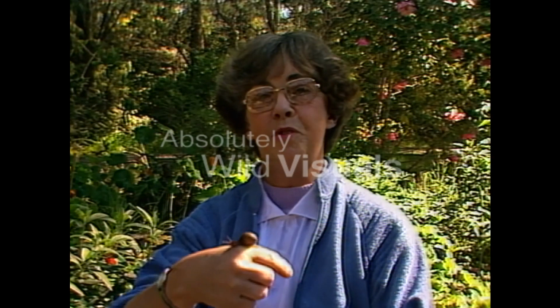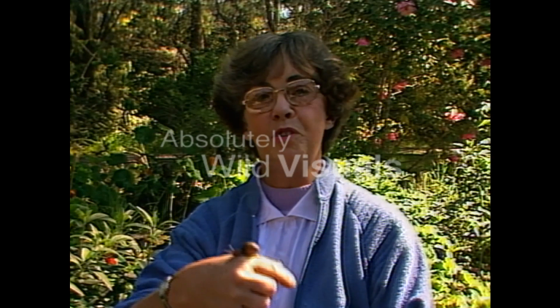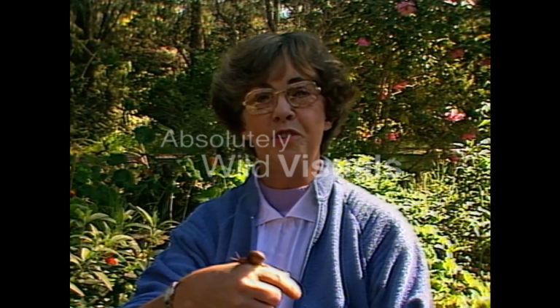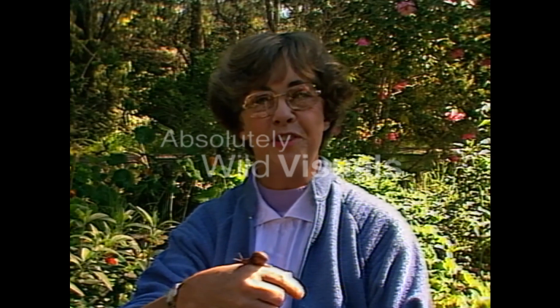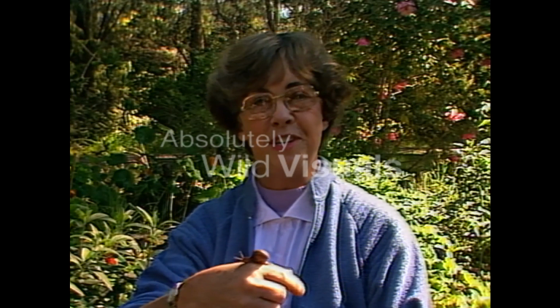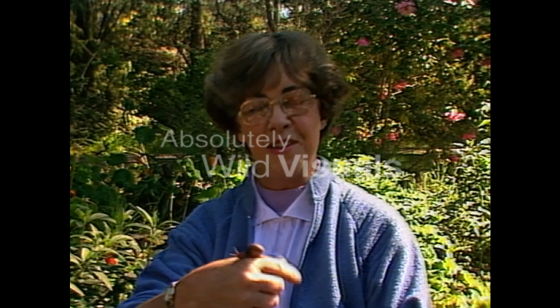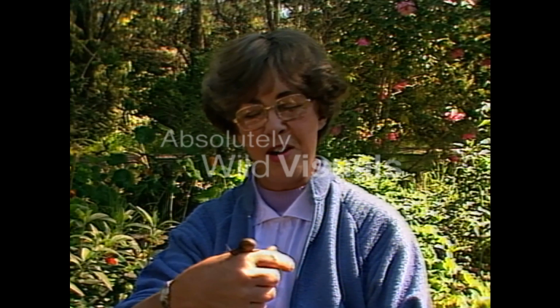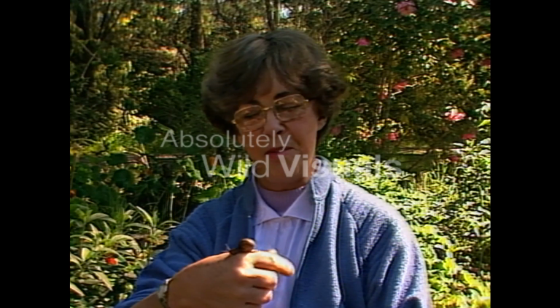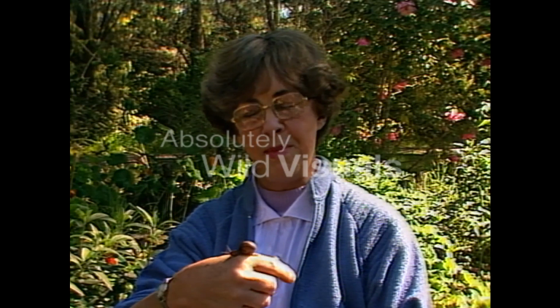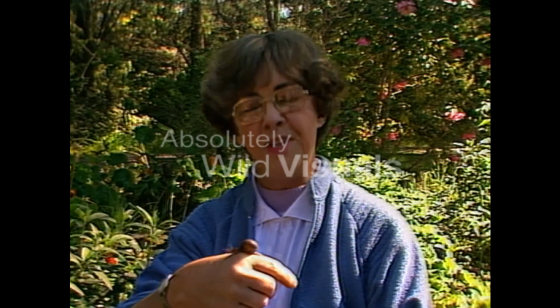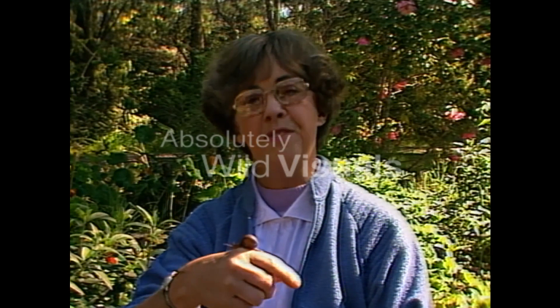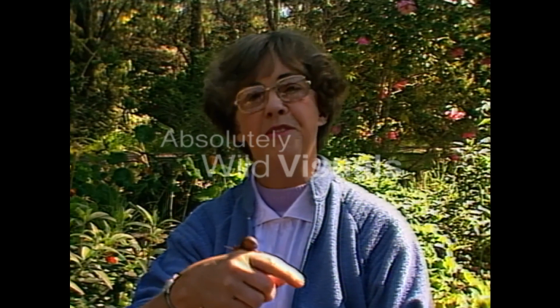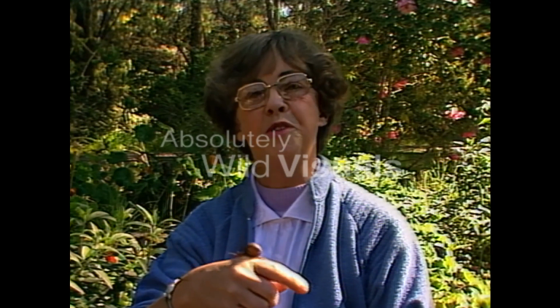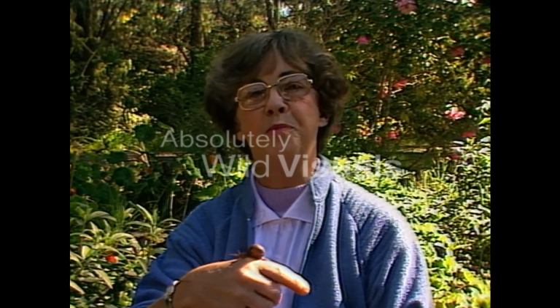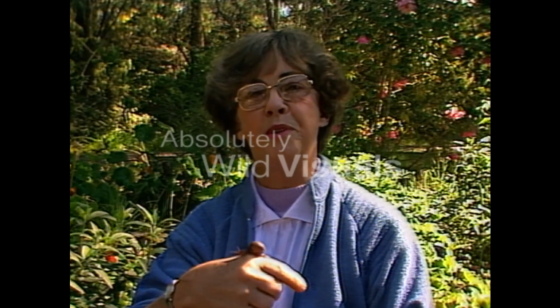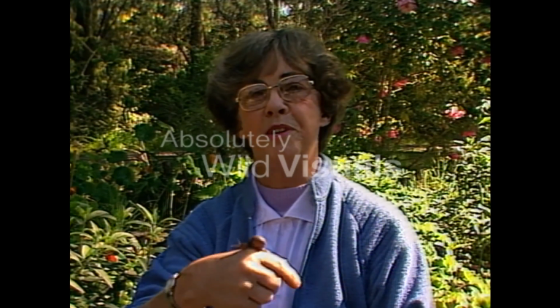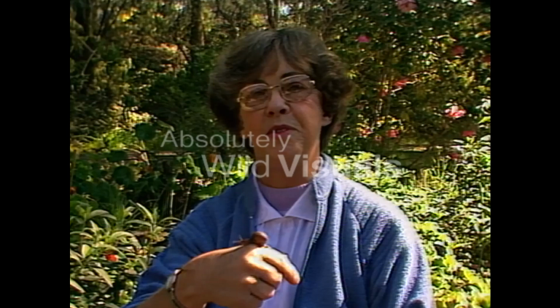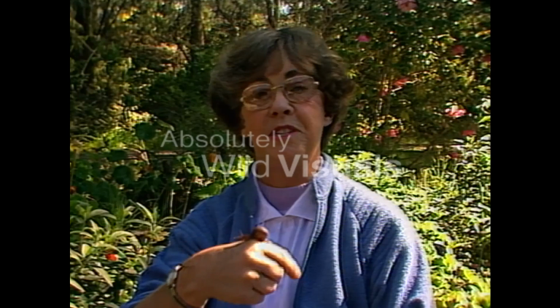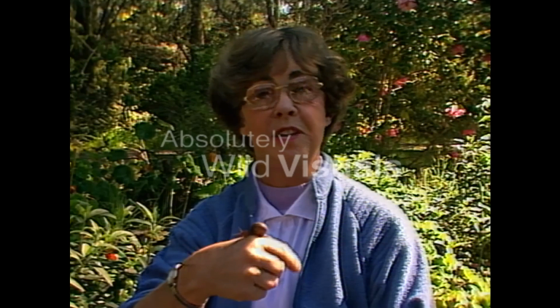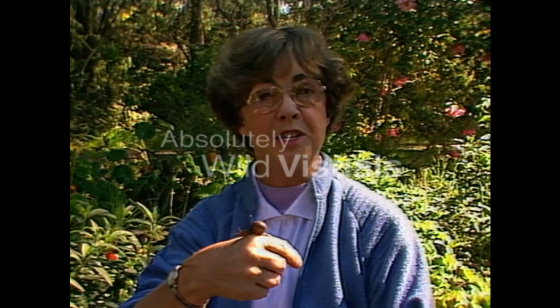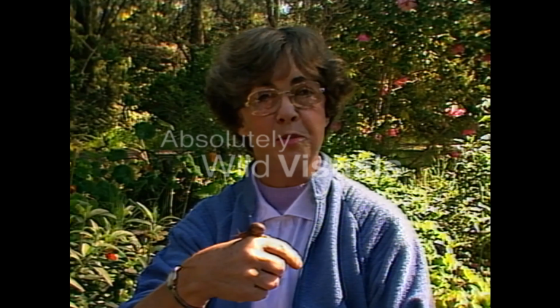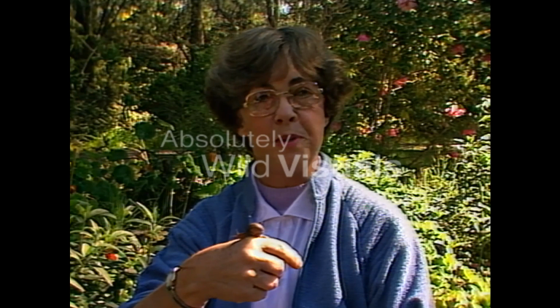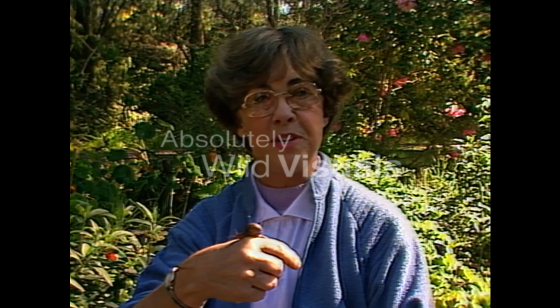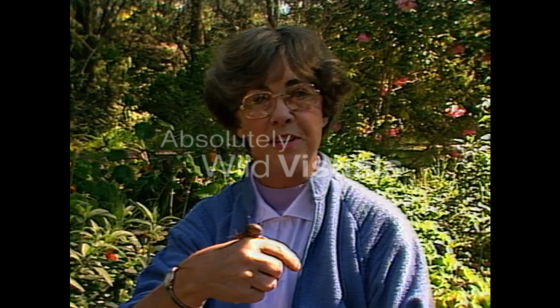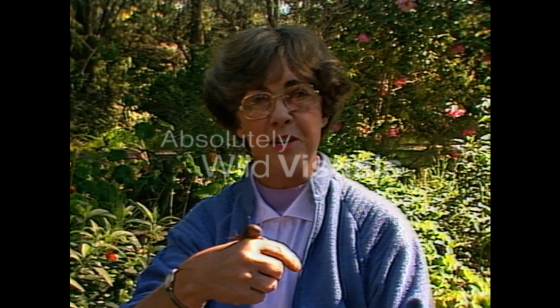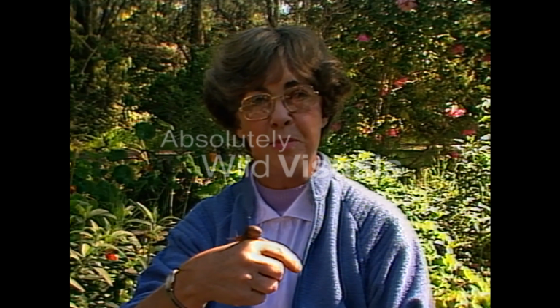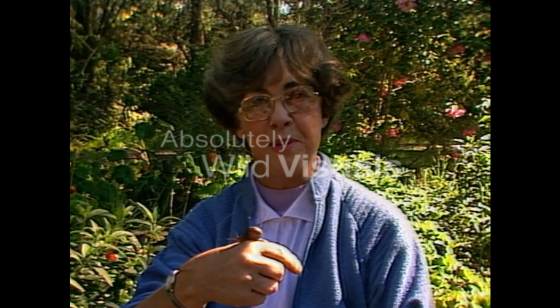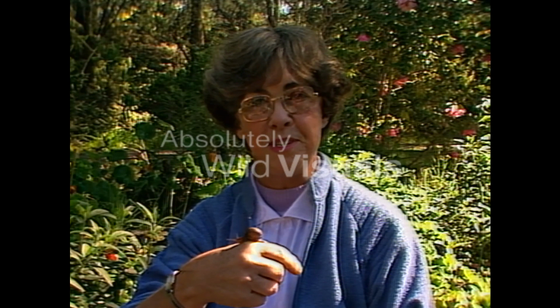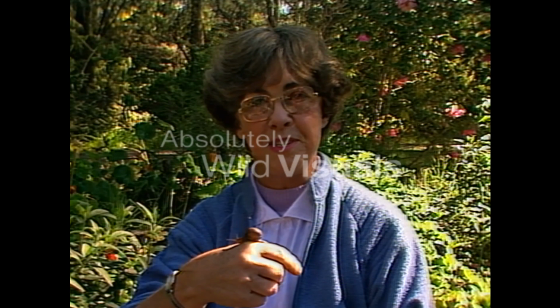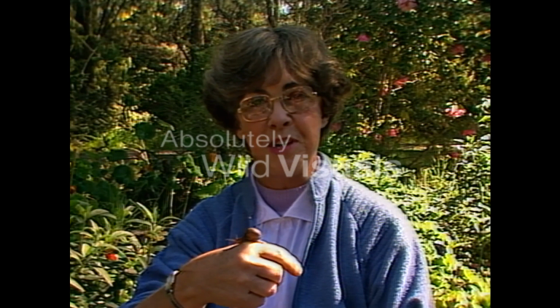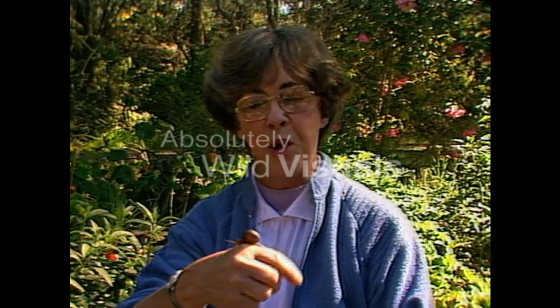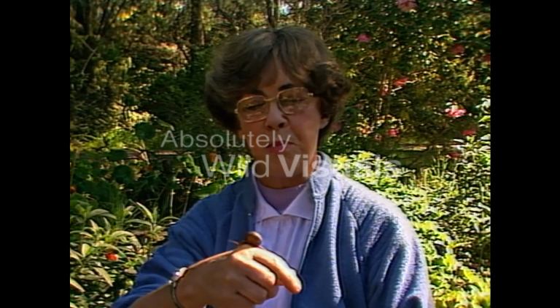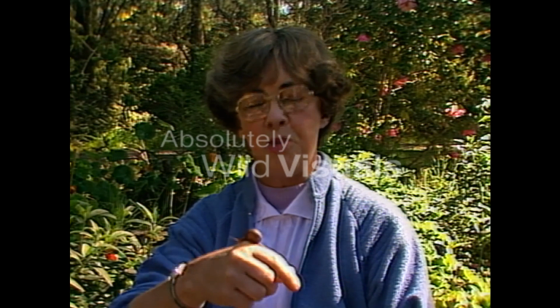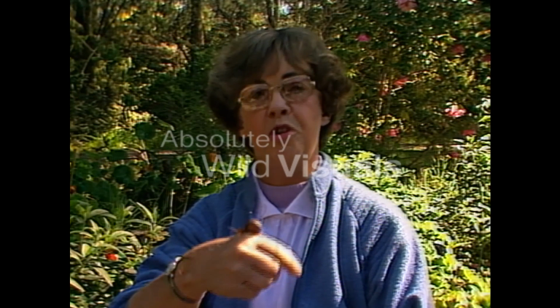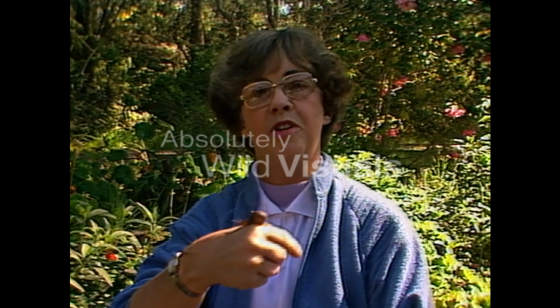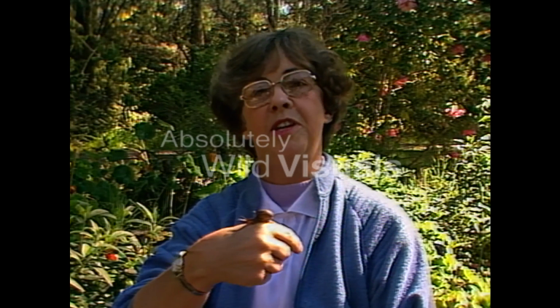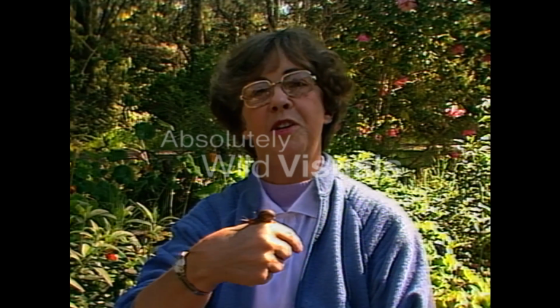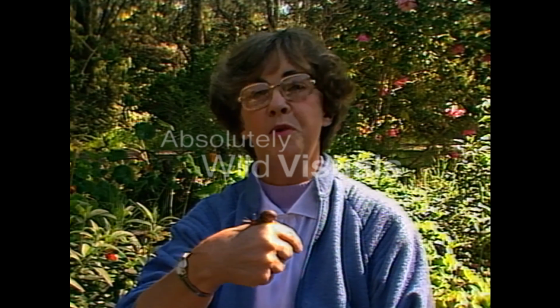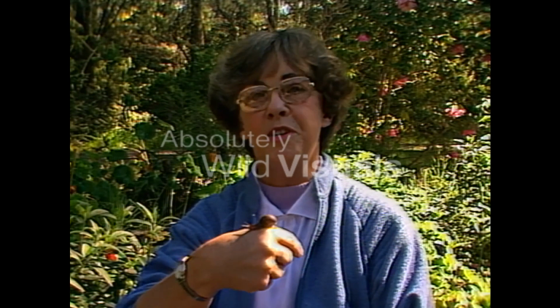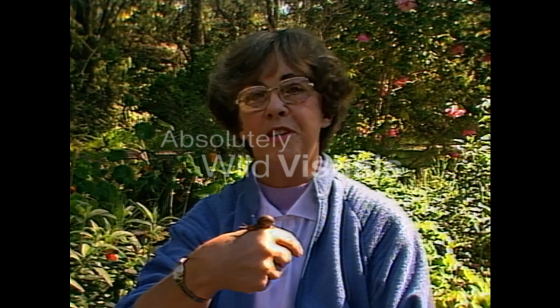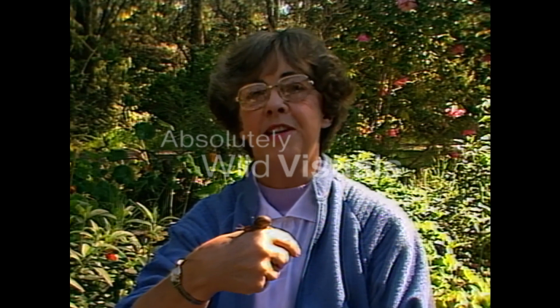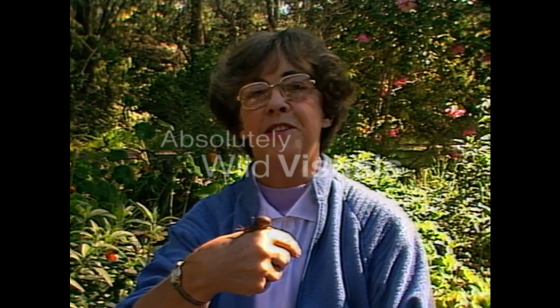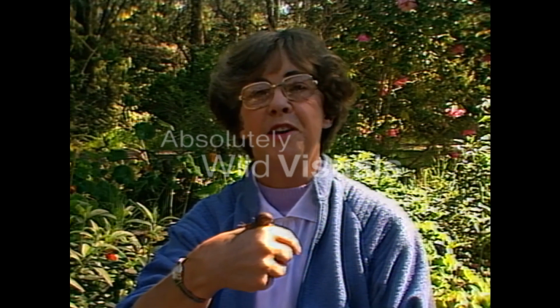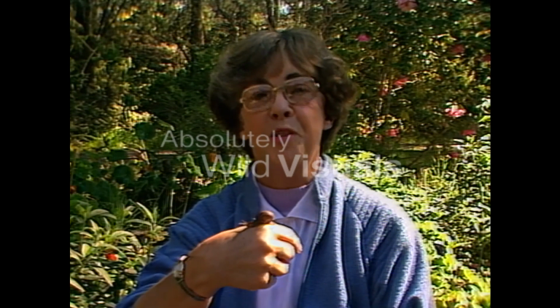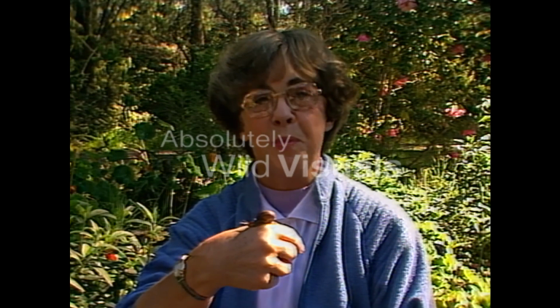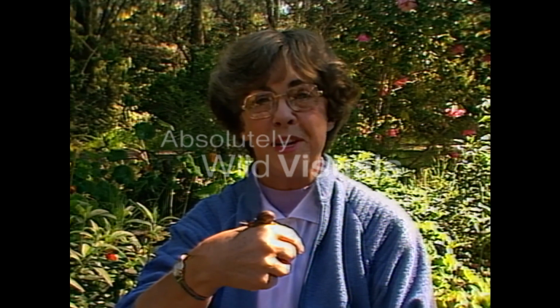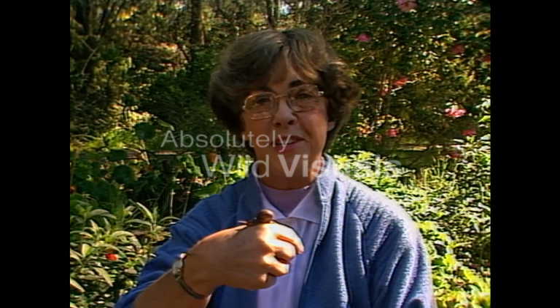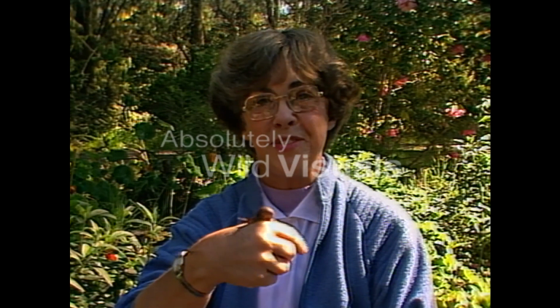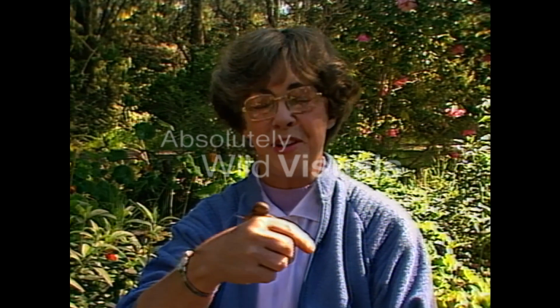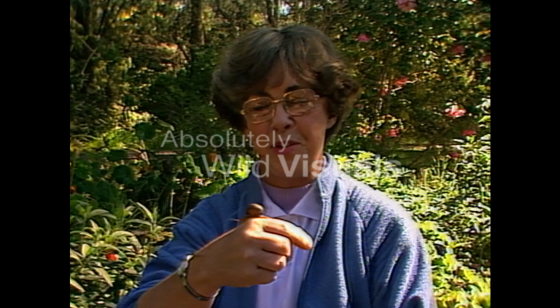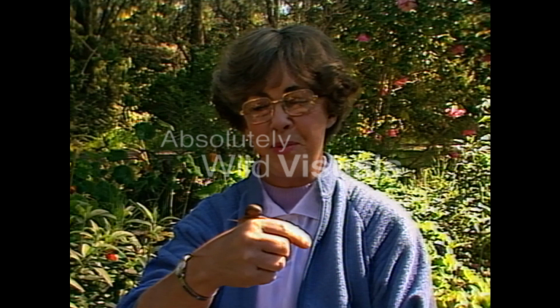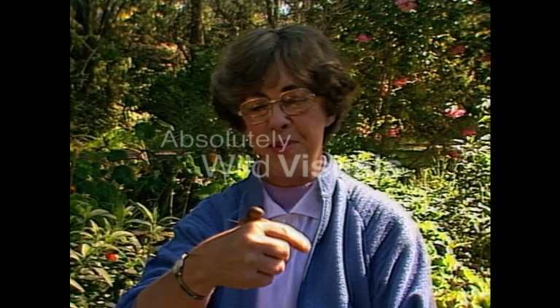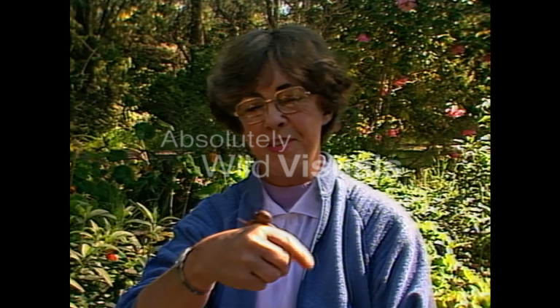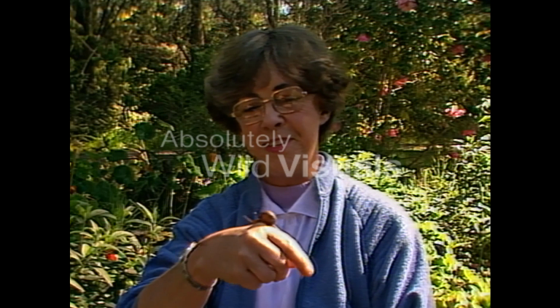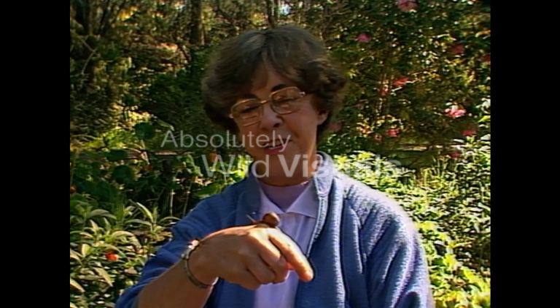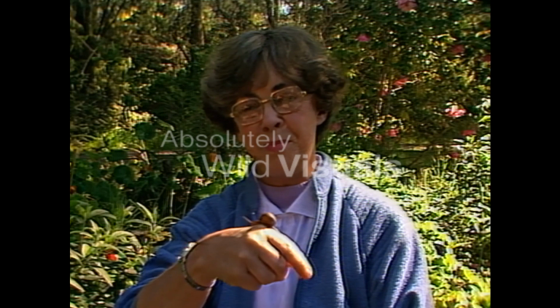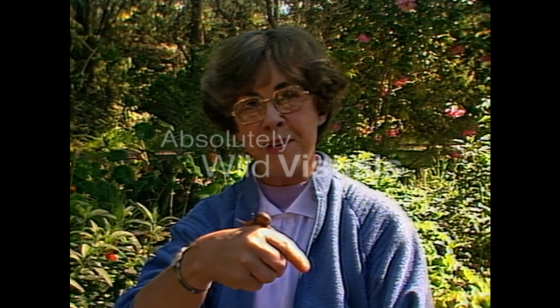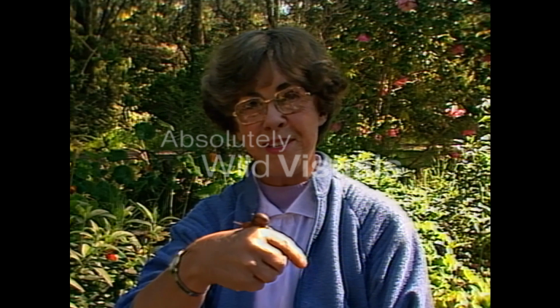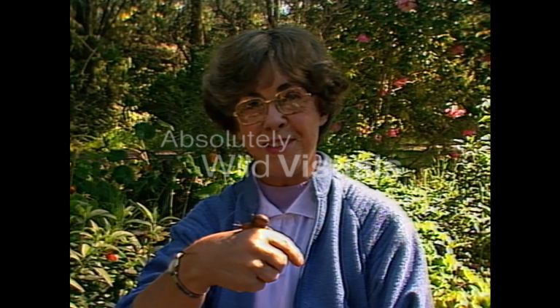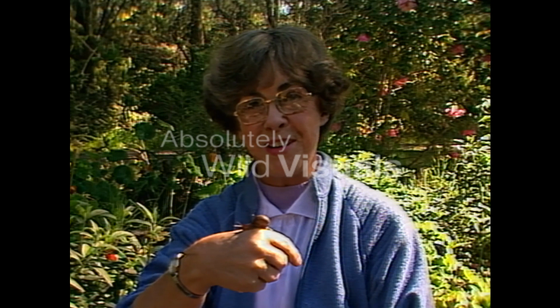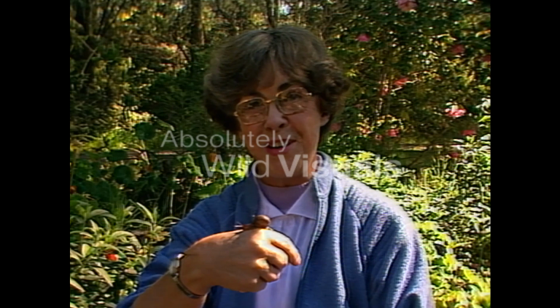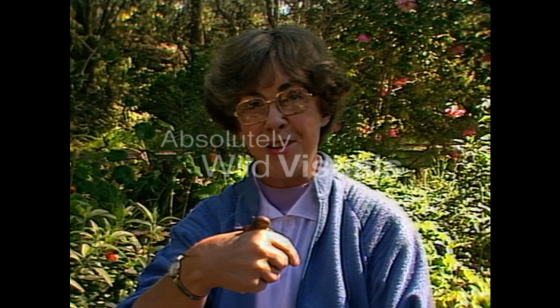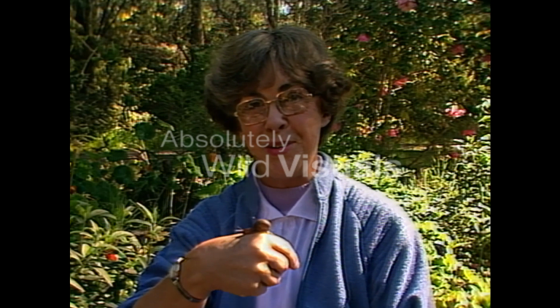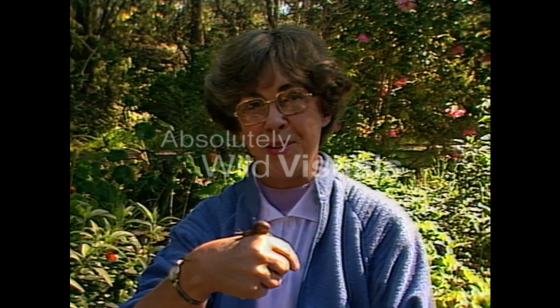Well, that's one garden snail I won't have to step on. Unfortunately, there aren't many of those predatory snails about to help us. But you can tell us other ways of getting rid of these little pests, can't you?